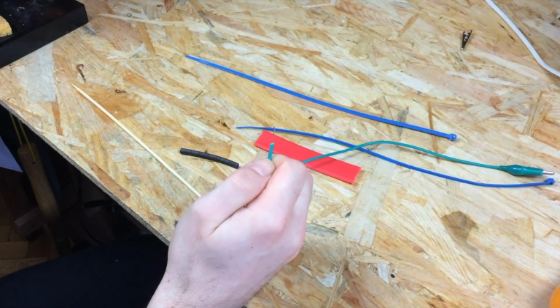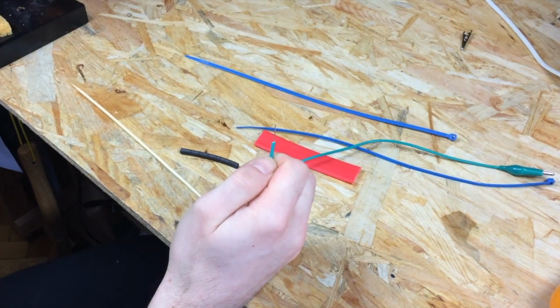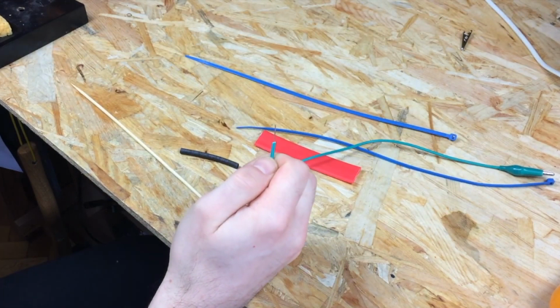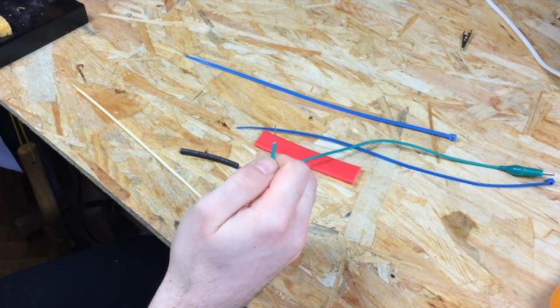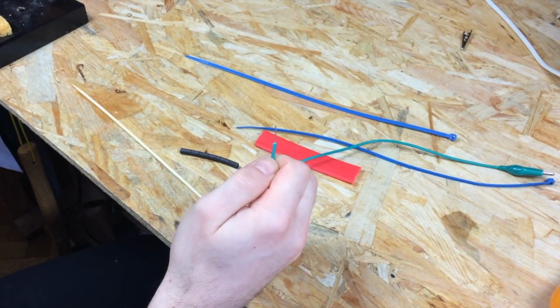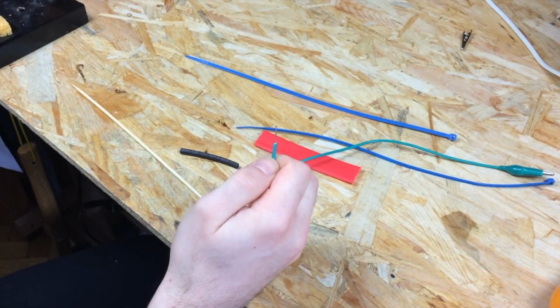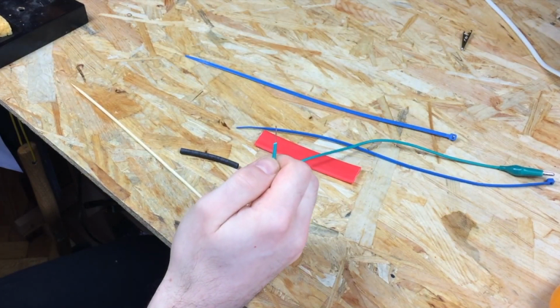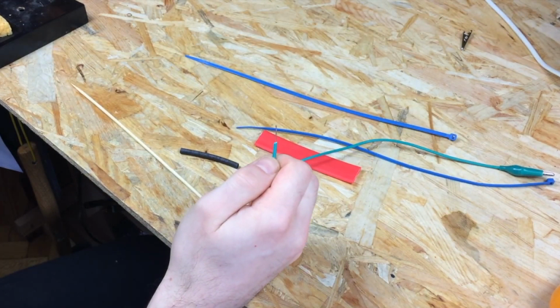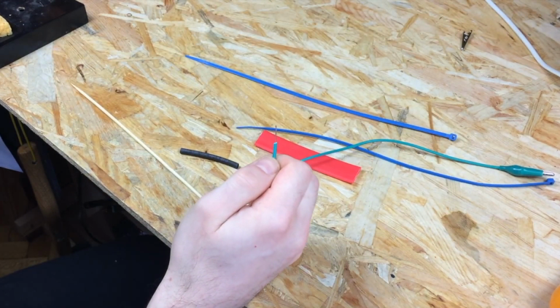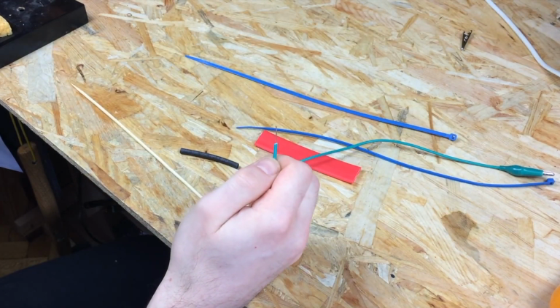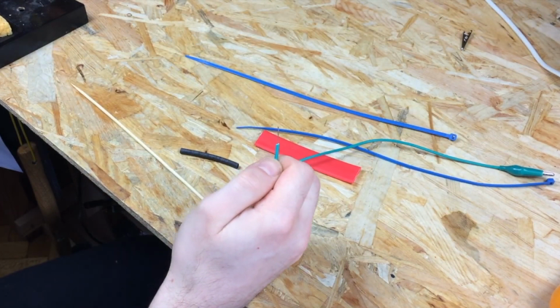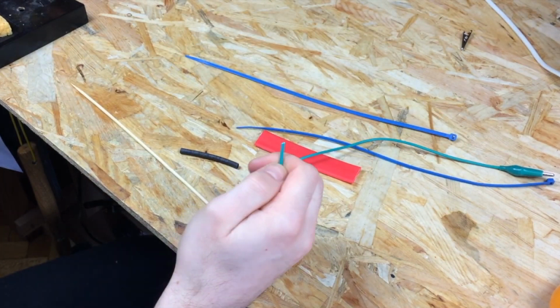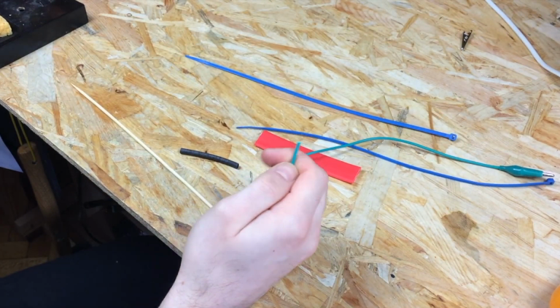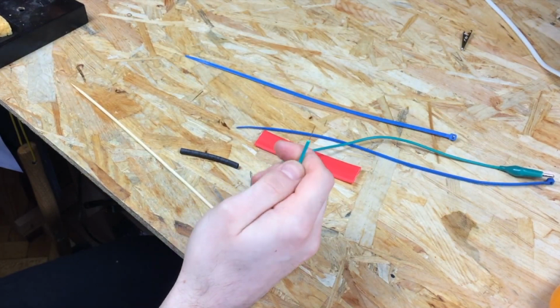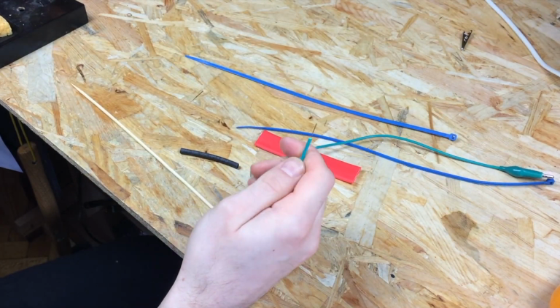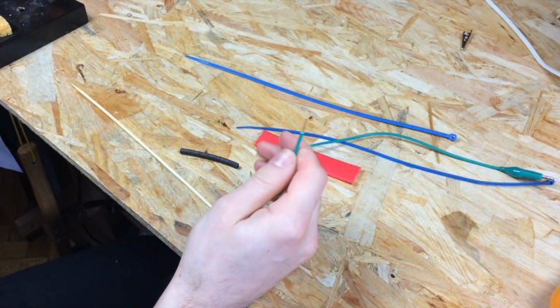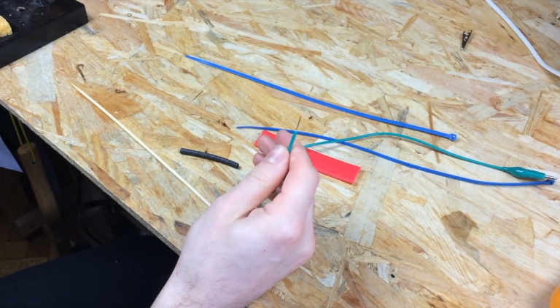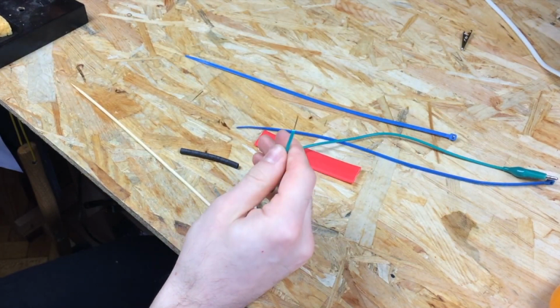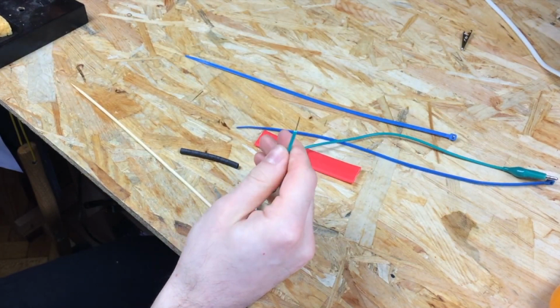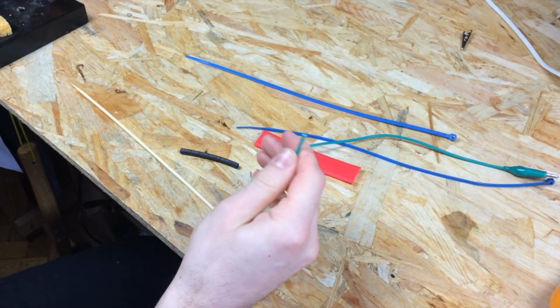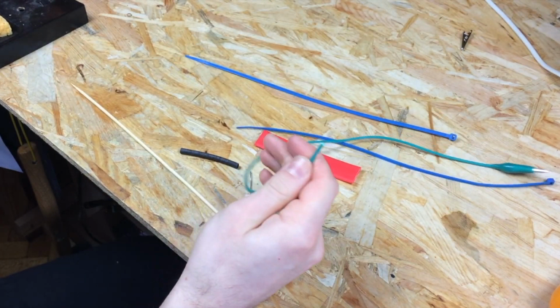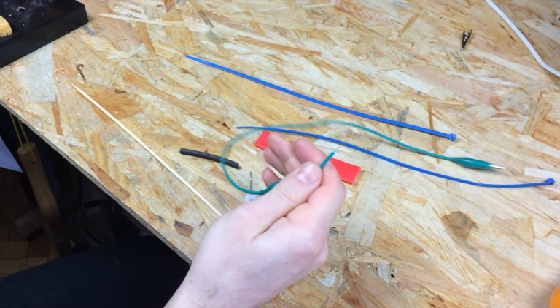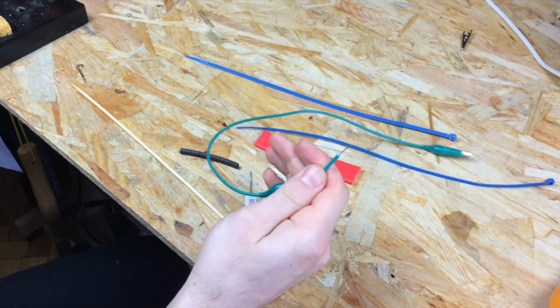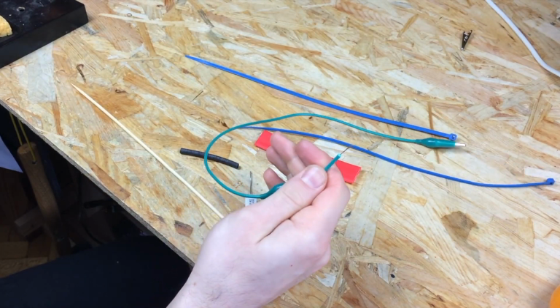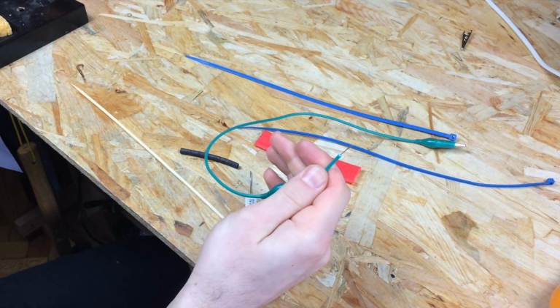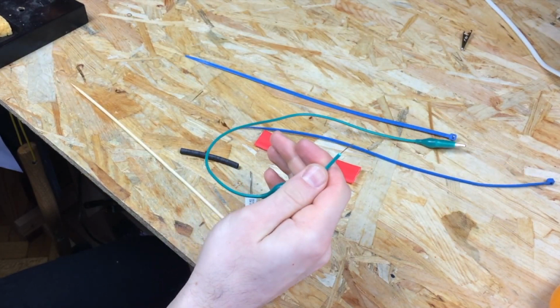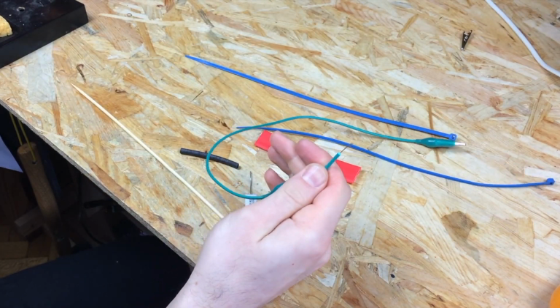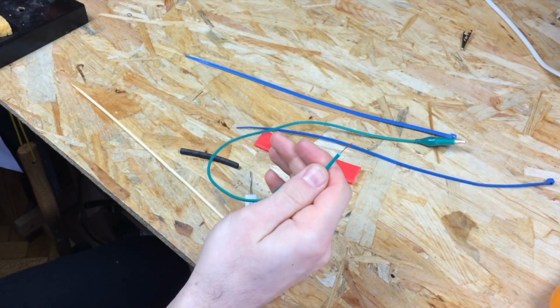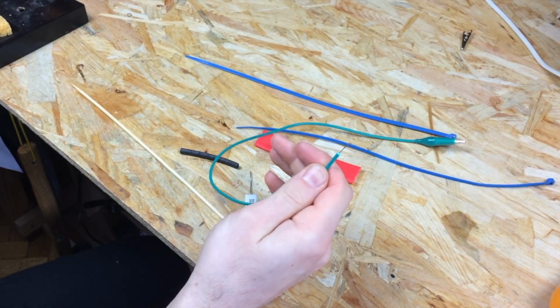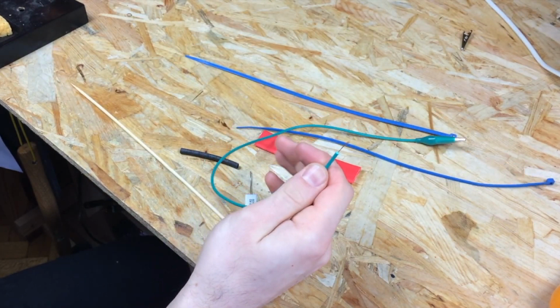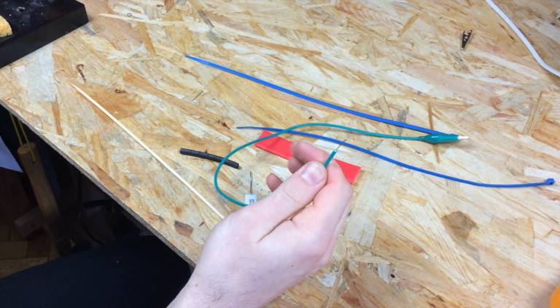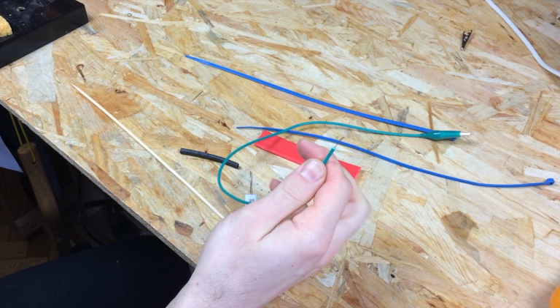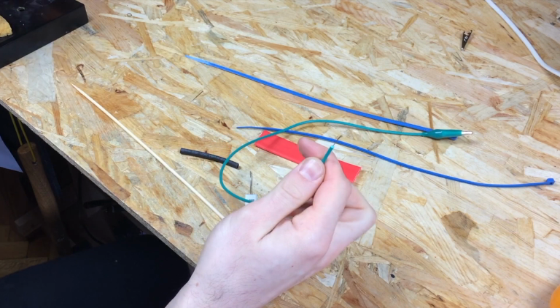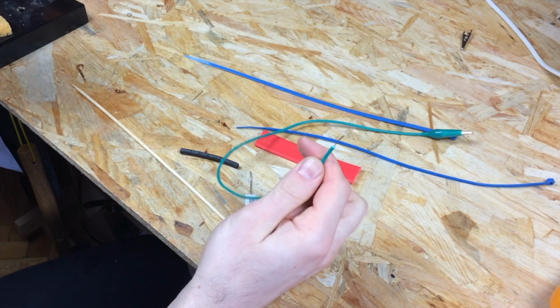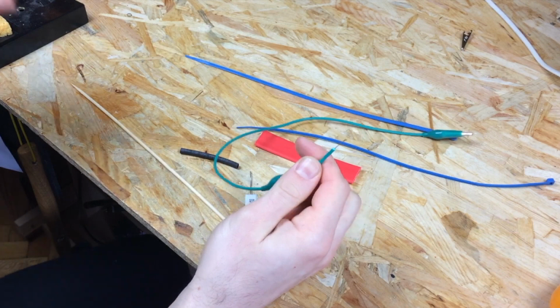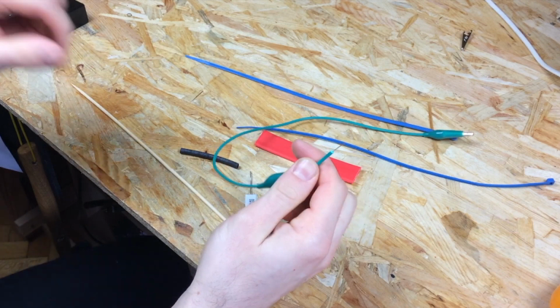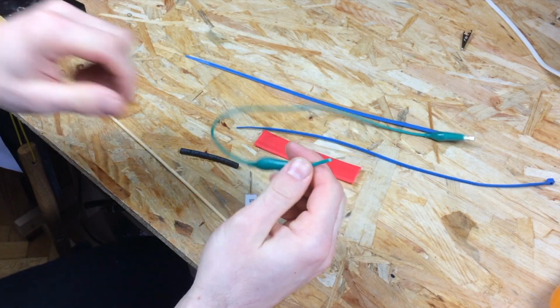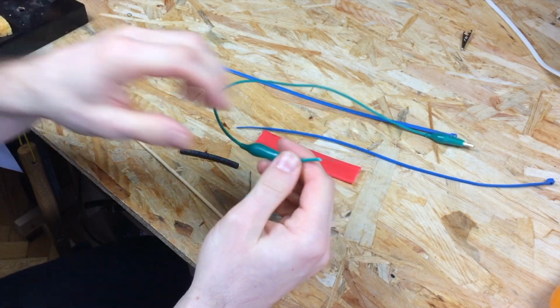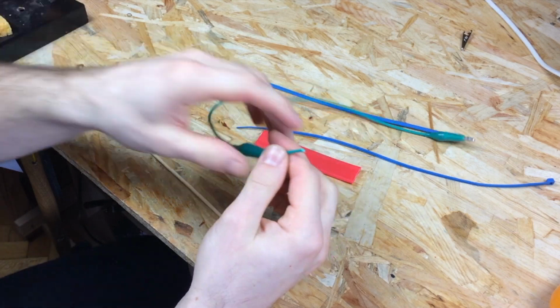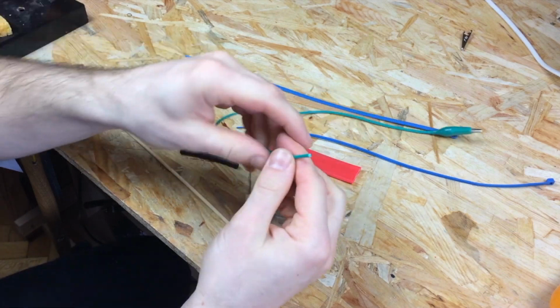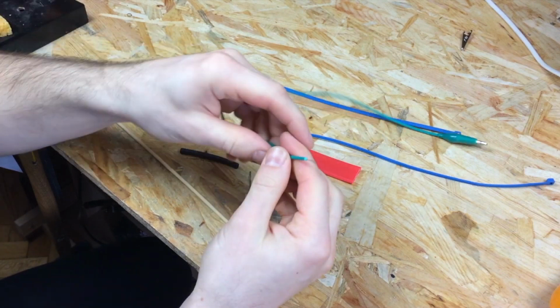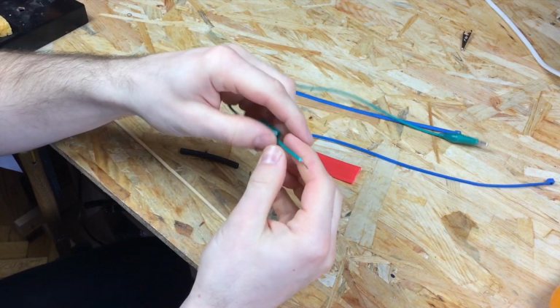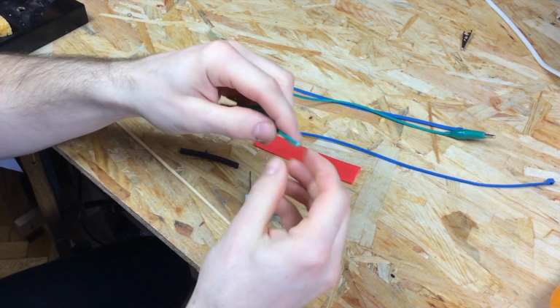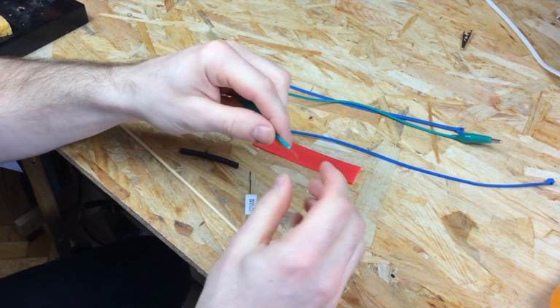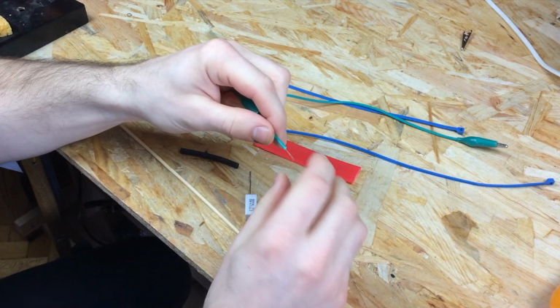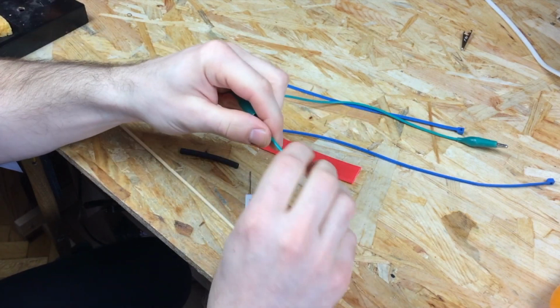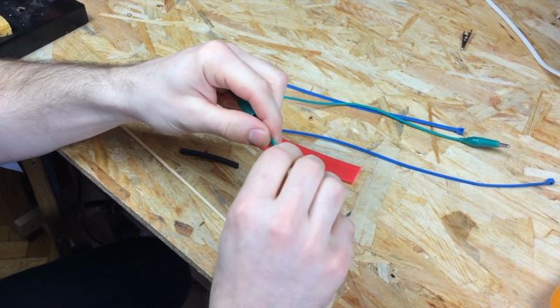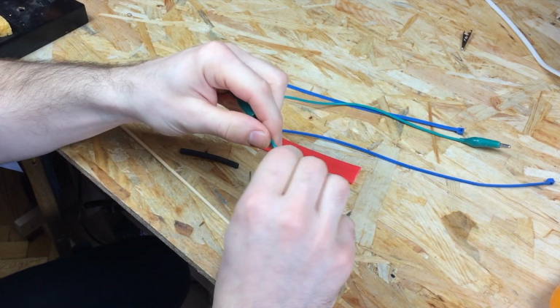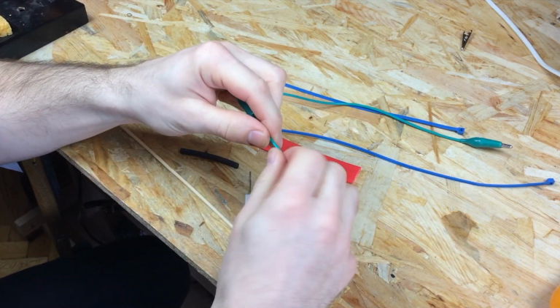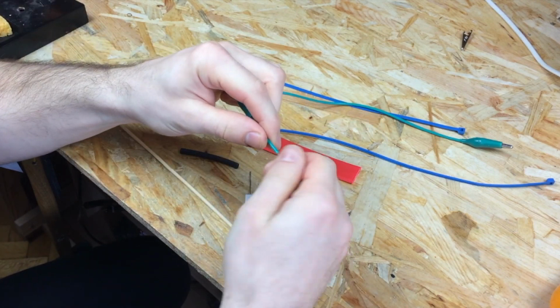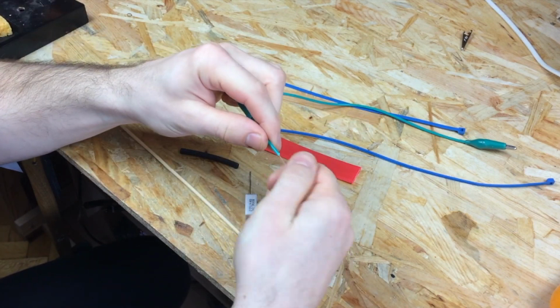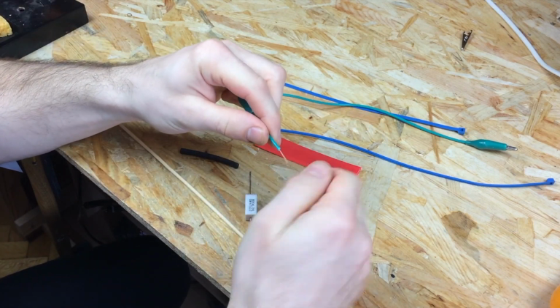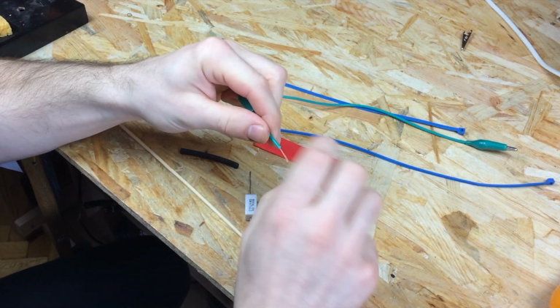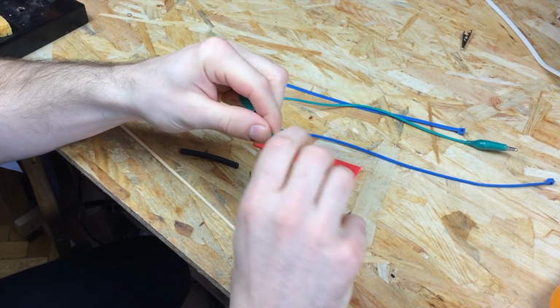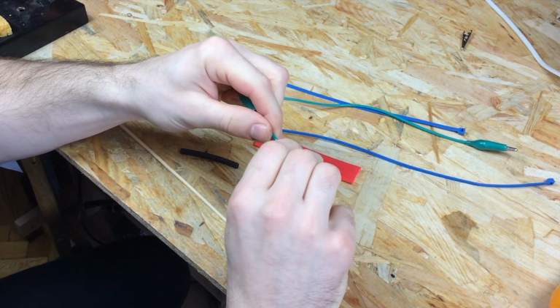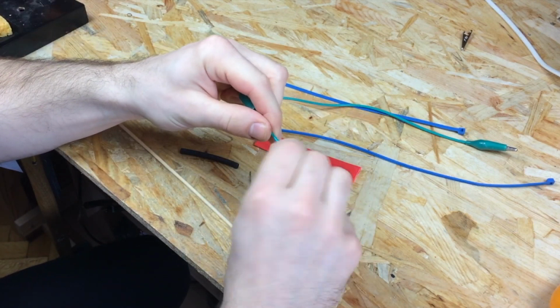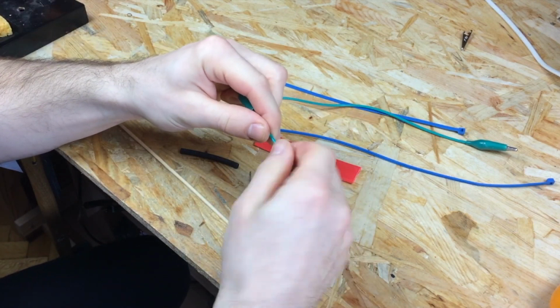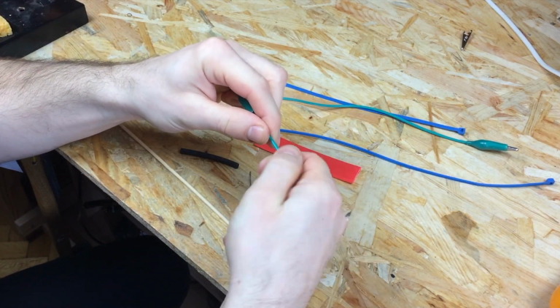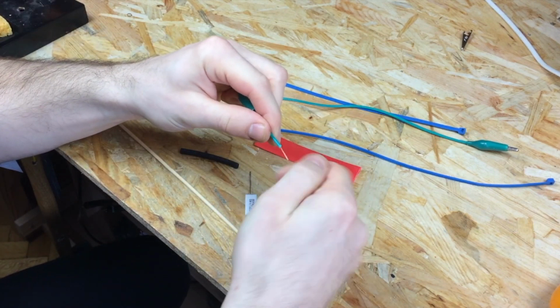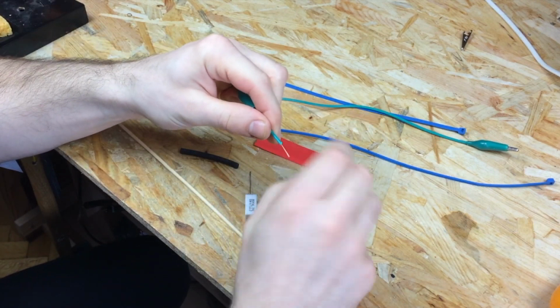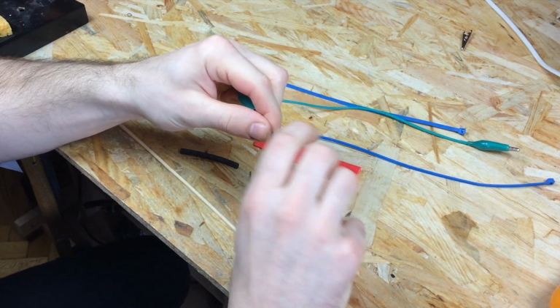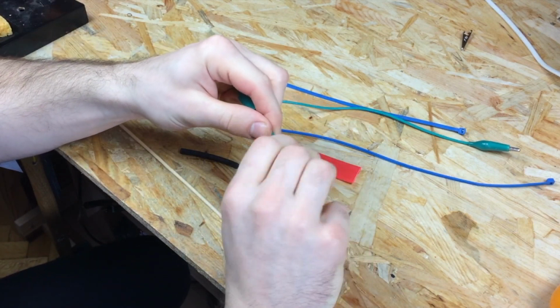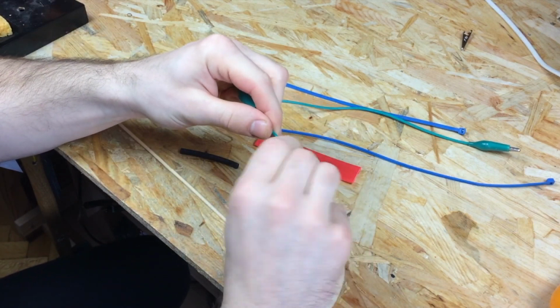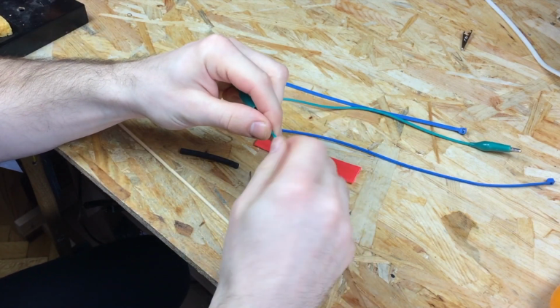Once you've removed or cut one alligator clip and removed the insulation, you can solder the wire to one side of the power resistor.